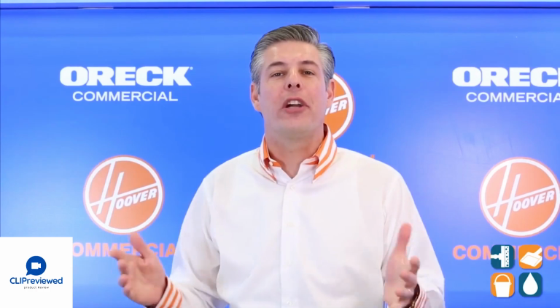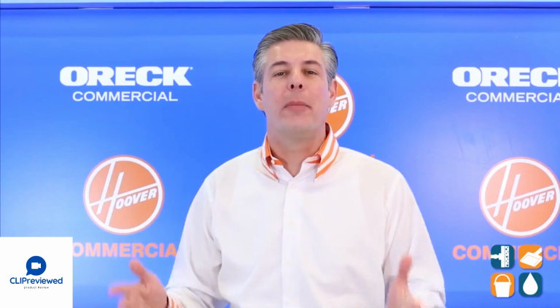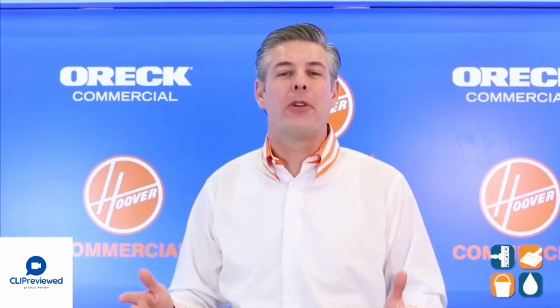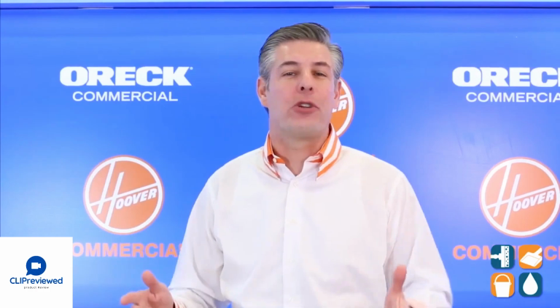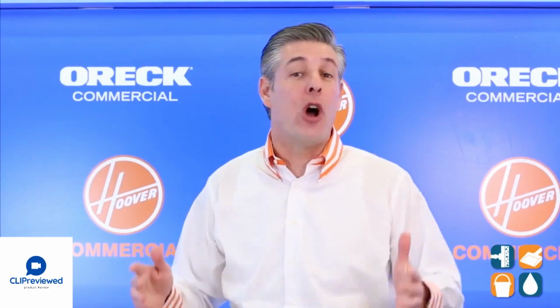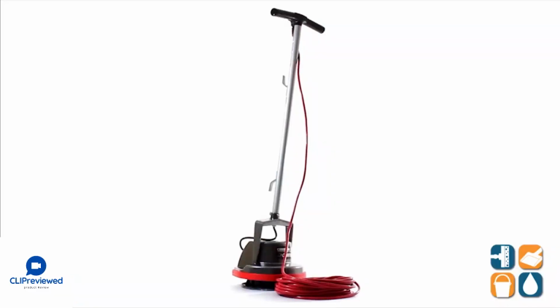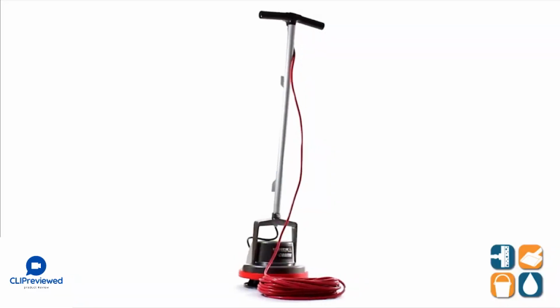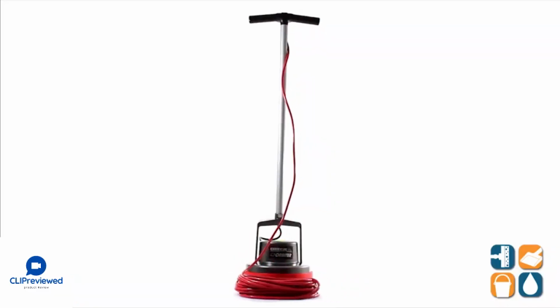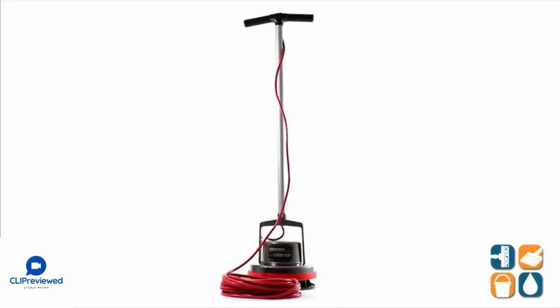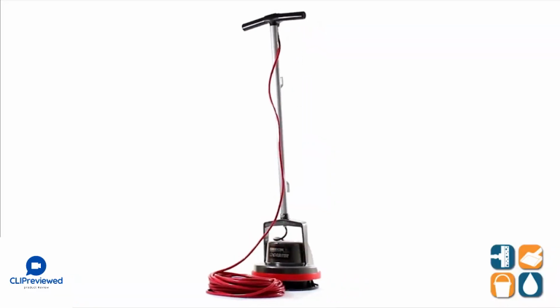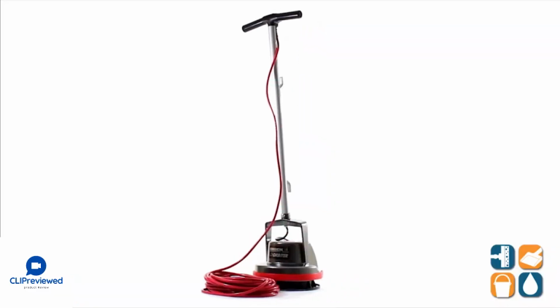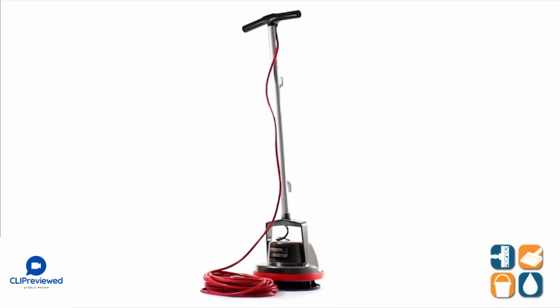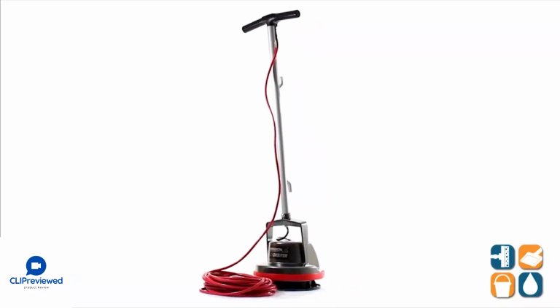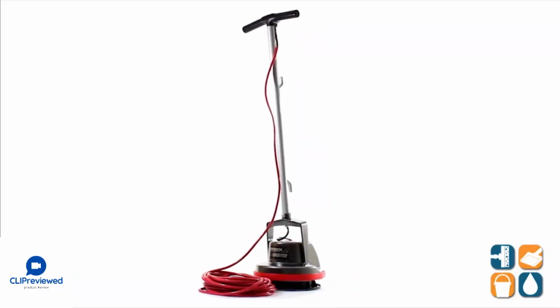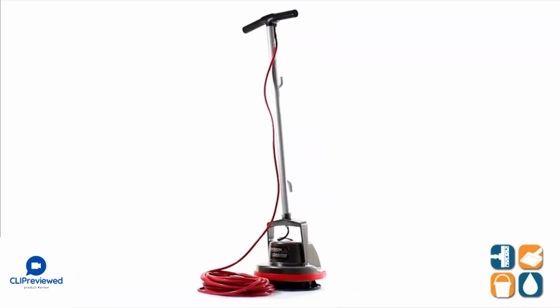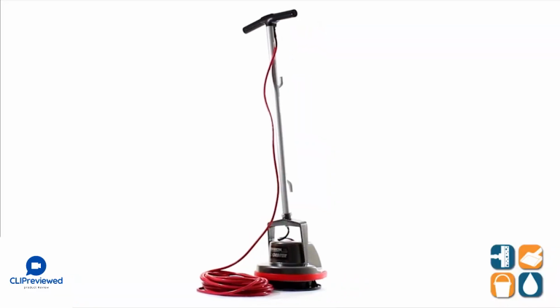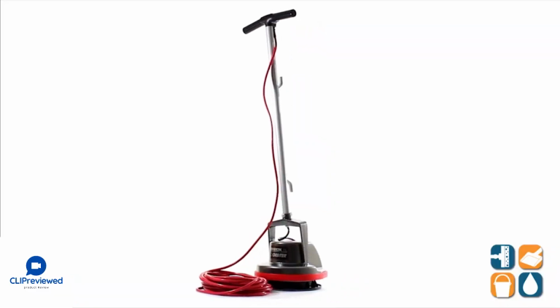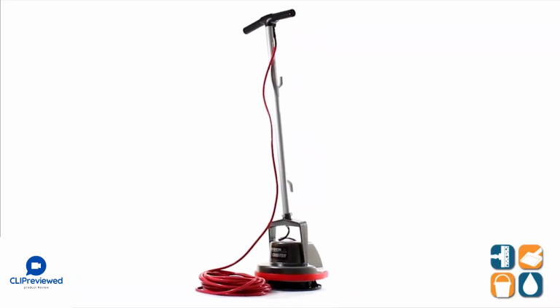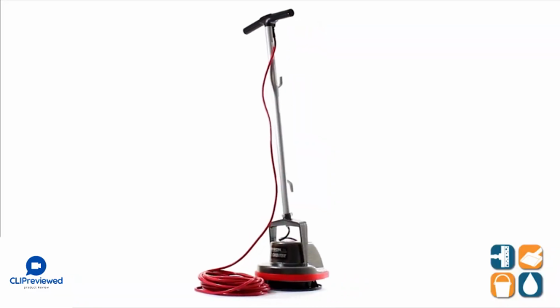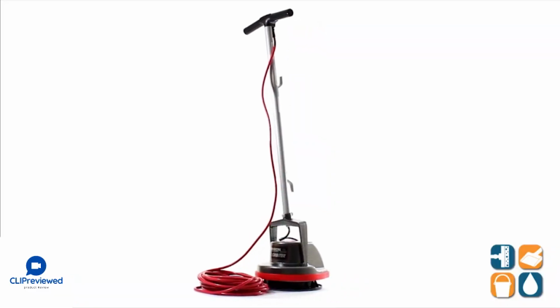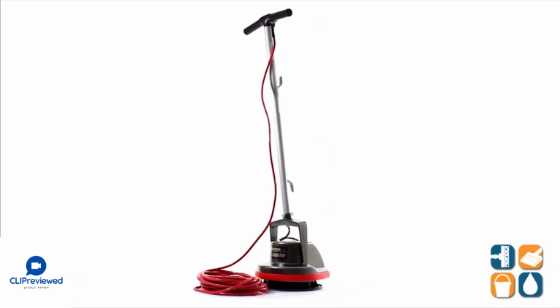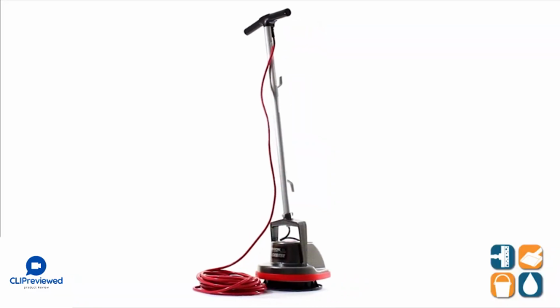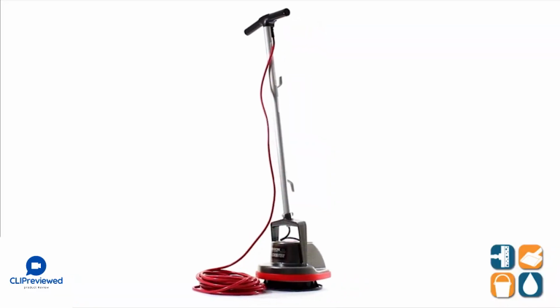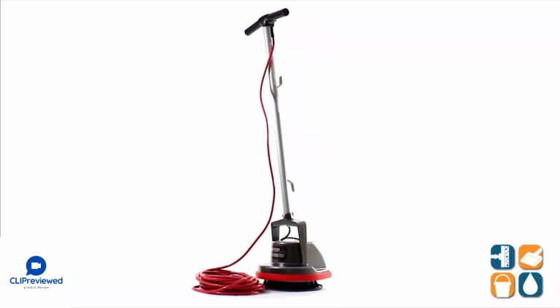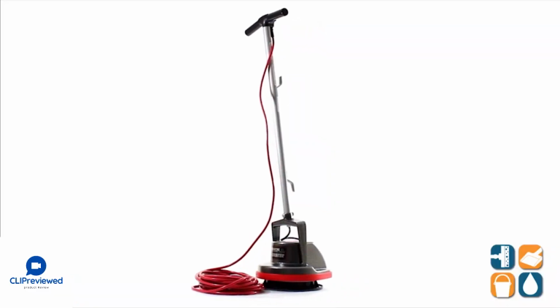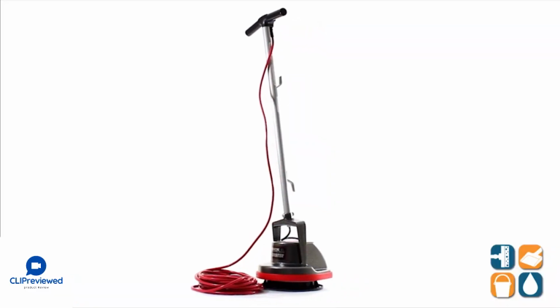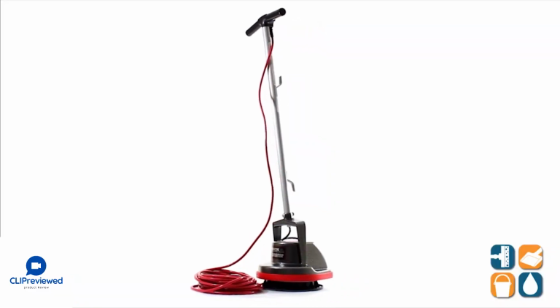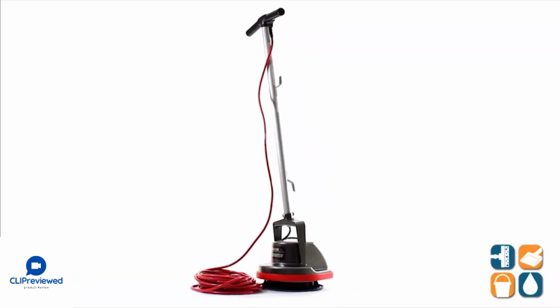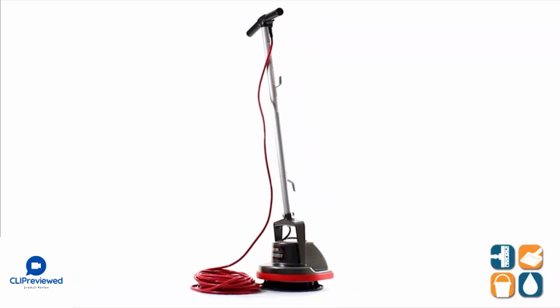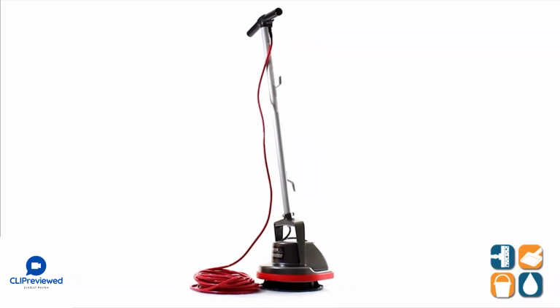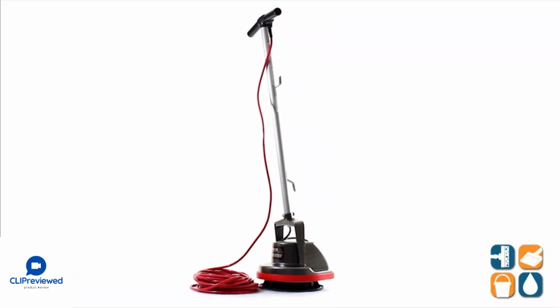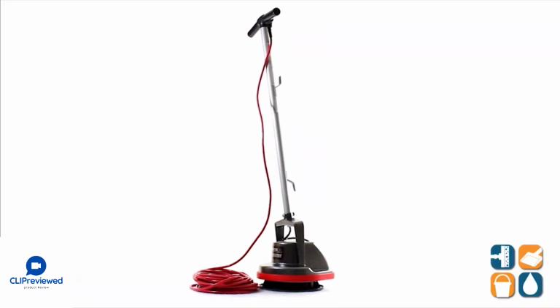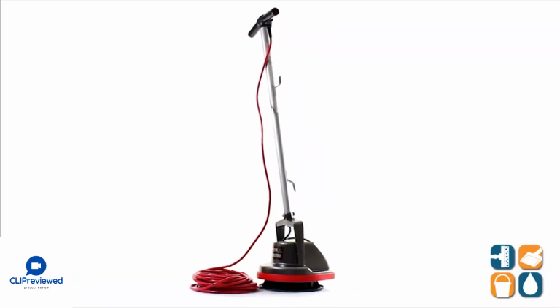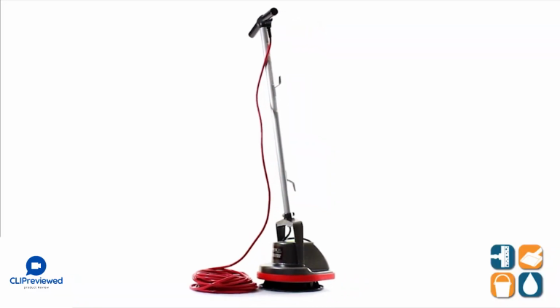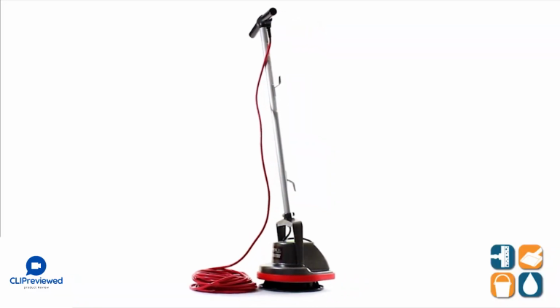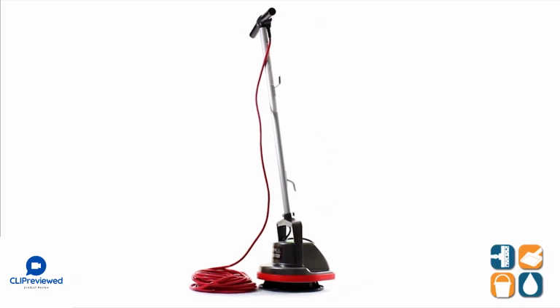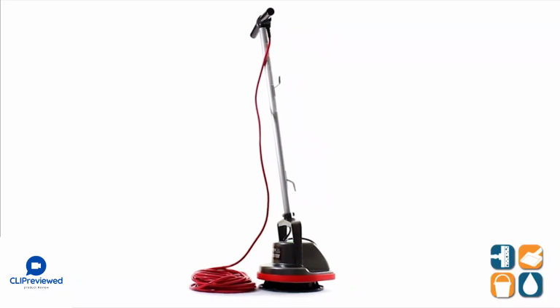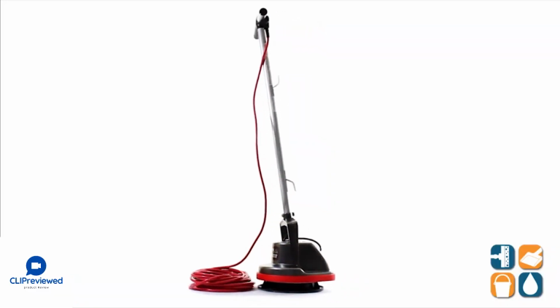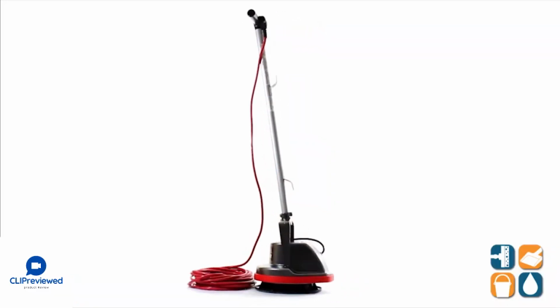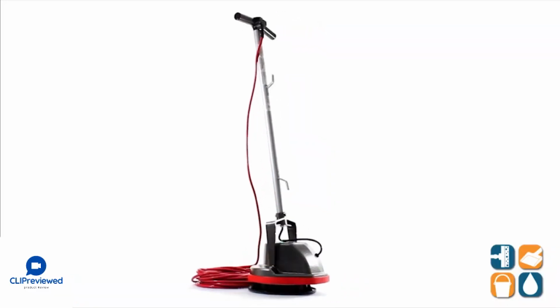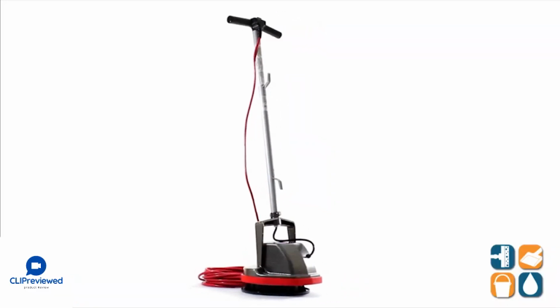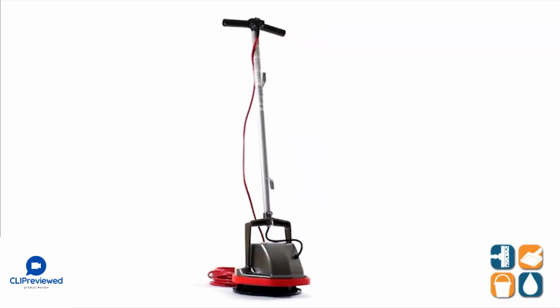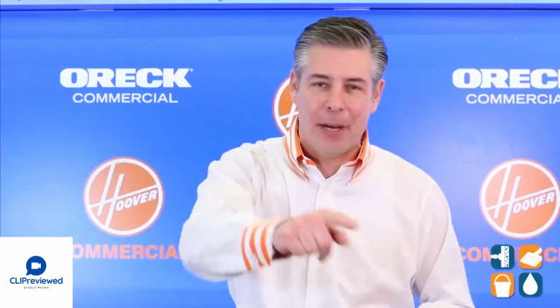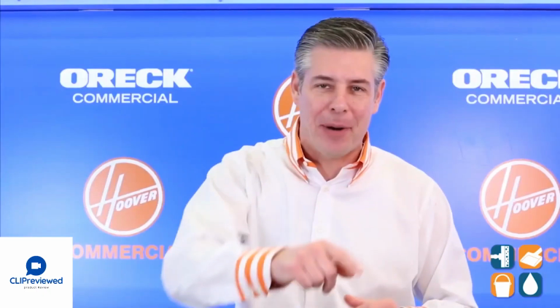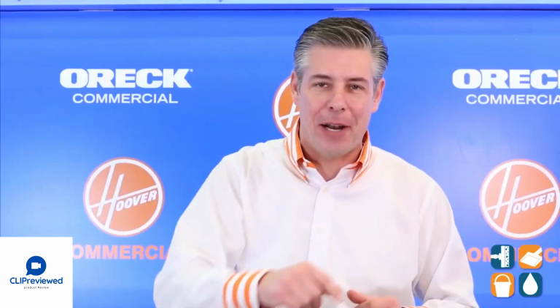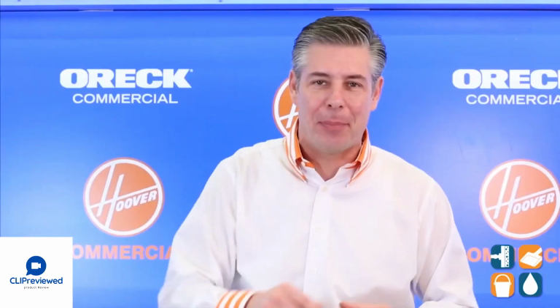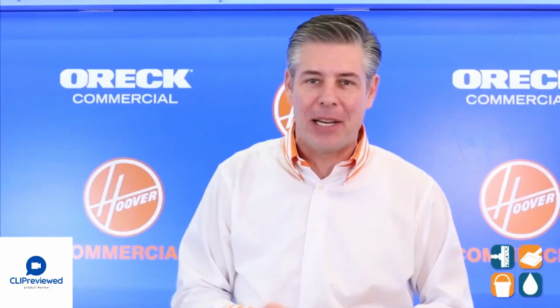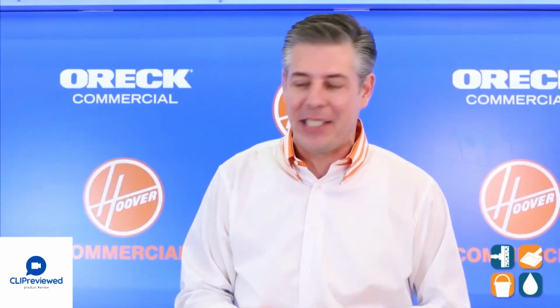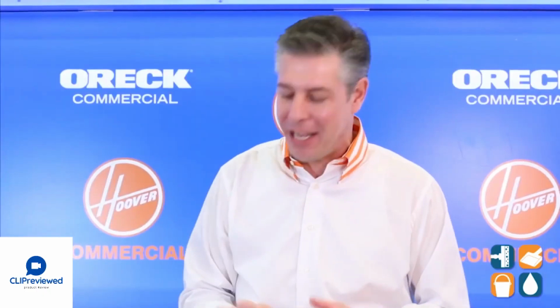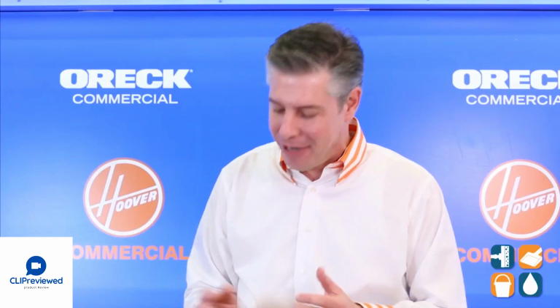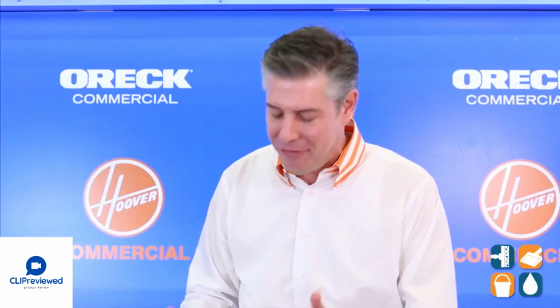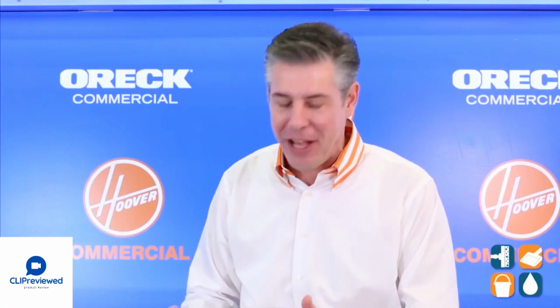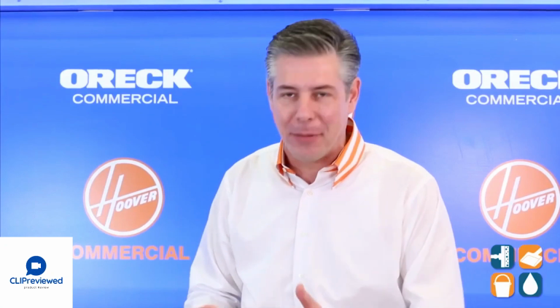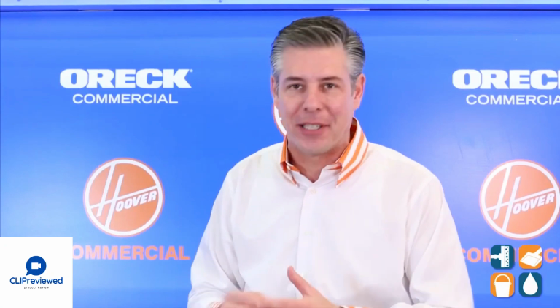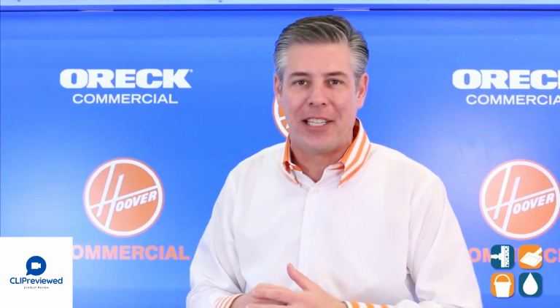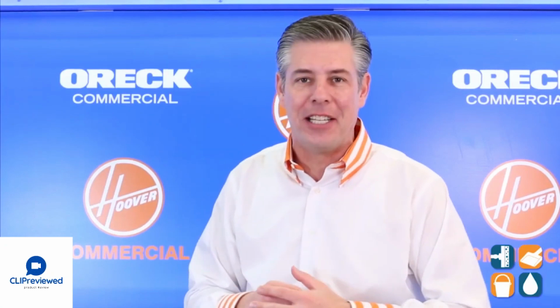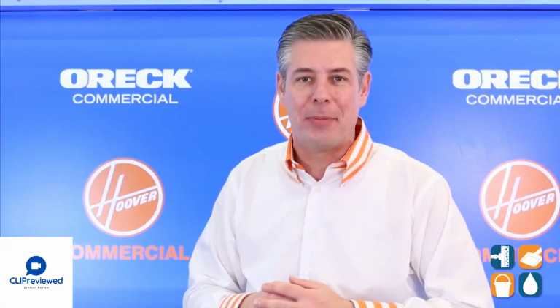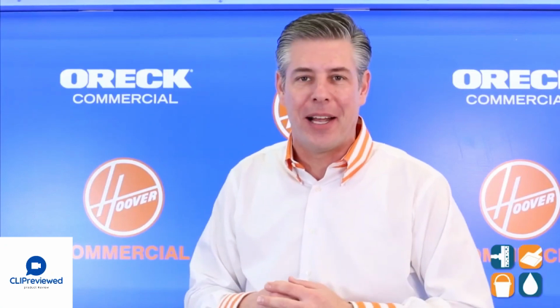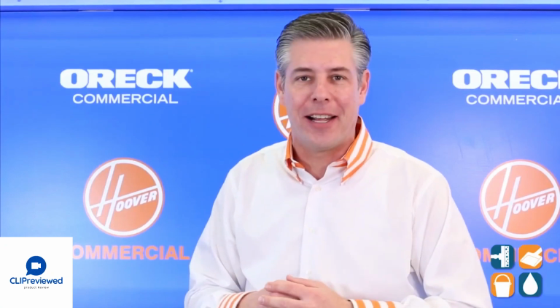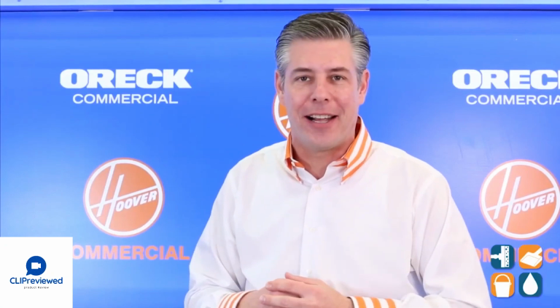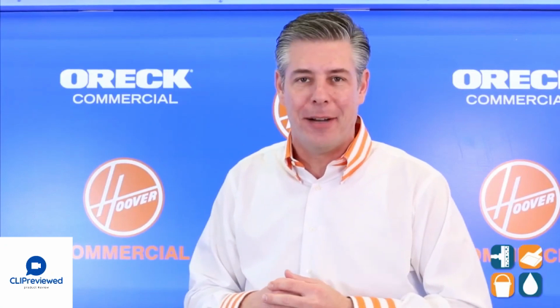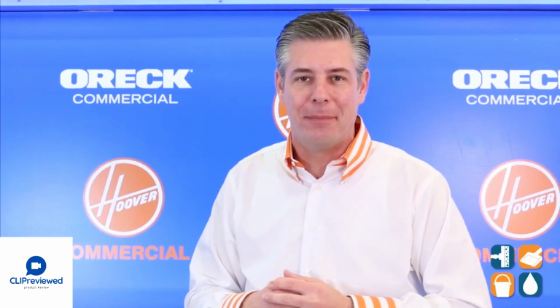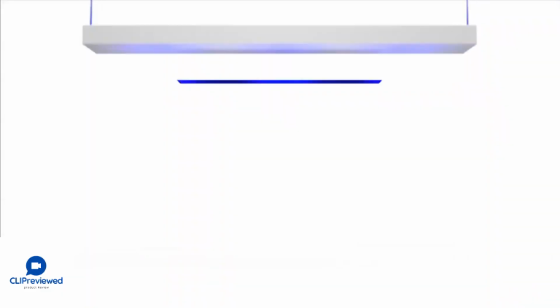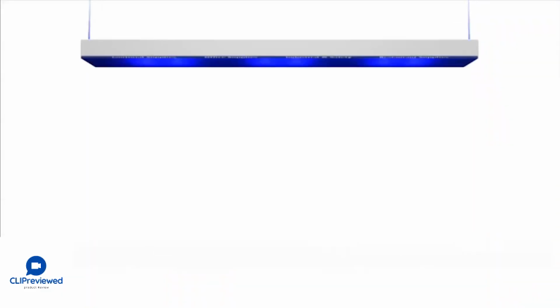Our Commercial ORB 550MC 13-inch Orbiter Floor Machine — Detail Product Breakdown, available at CleanItSupply.com.